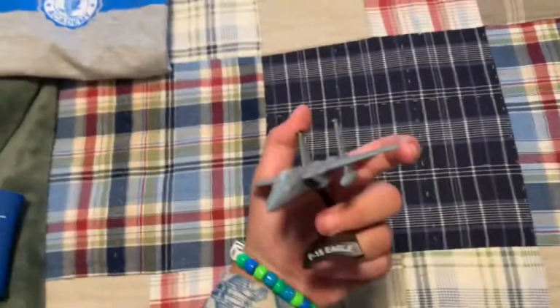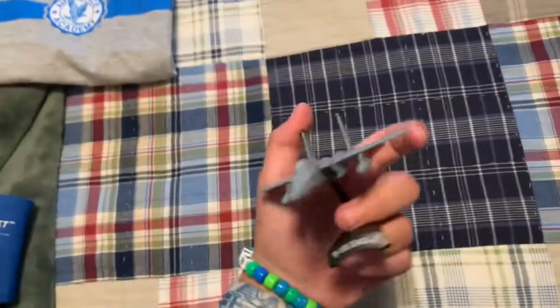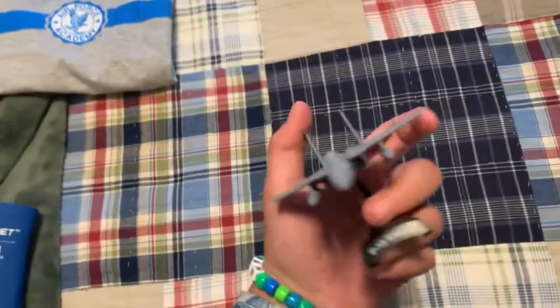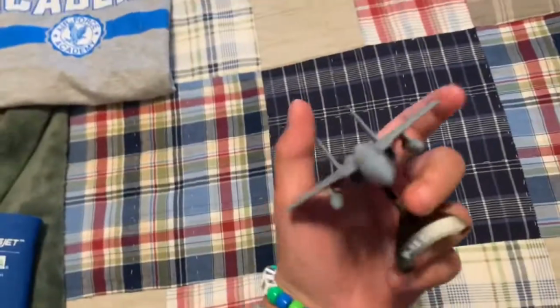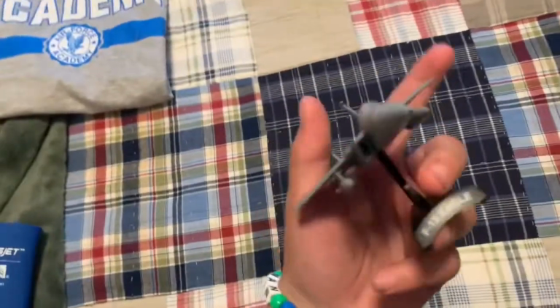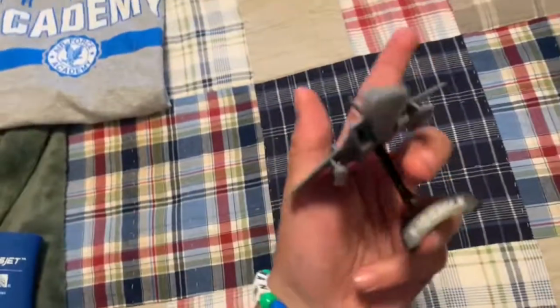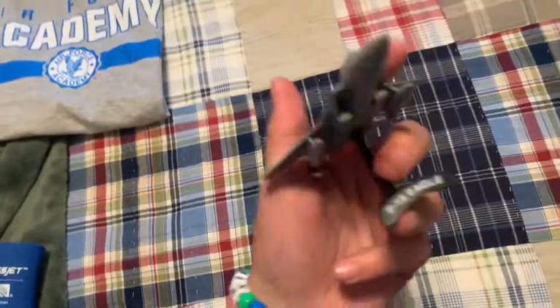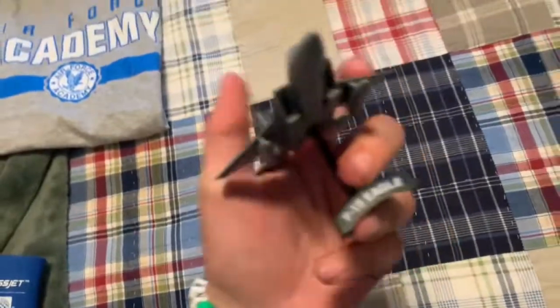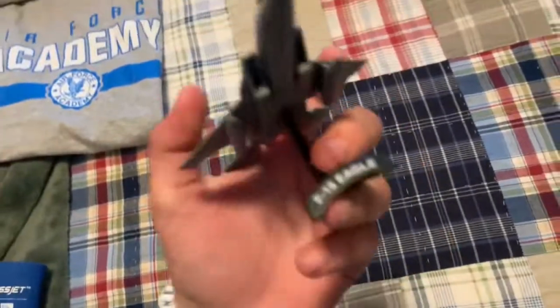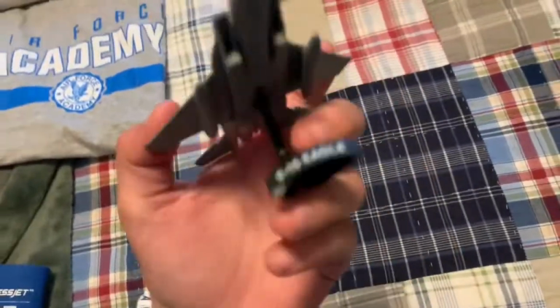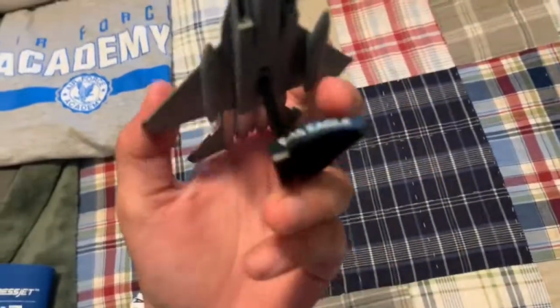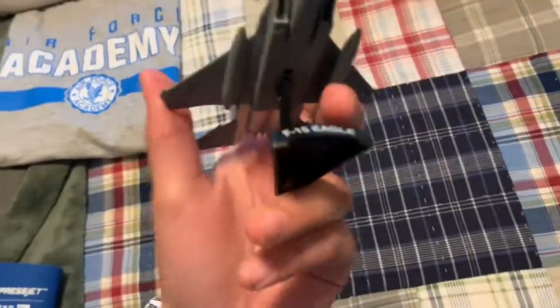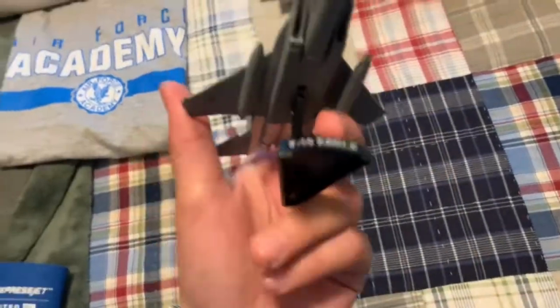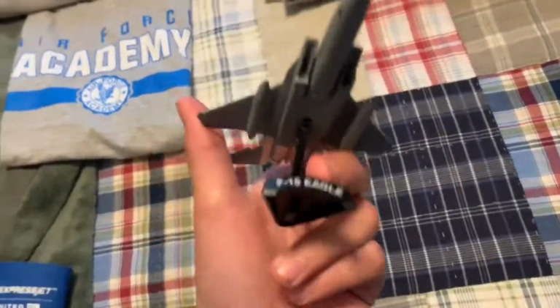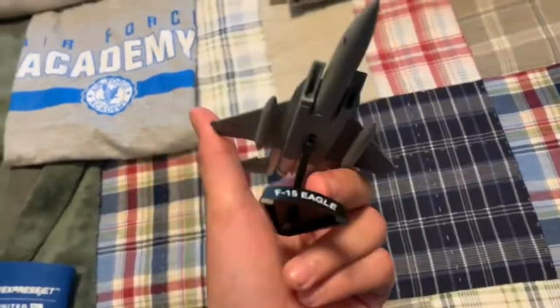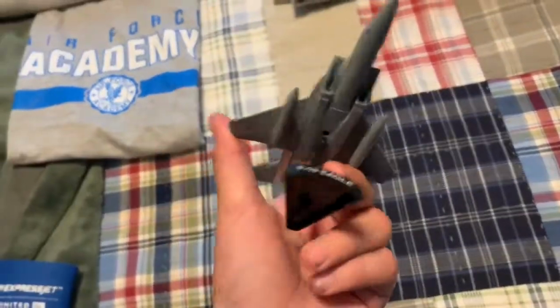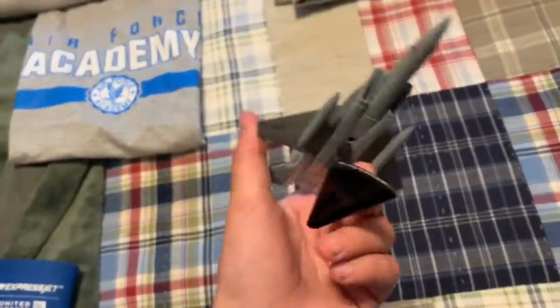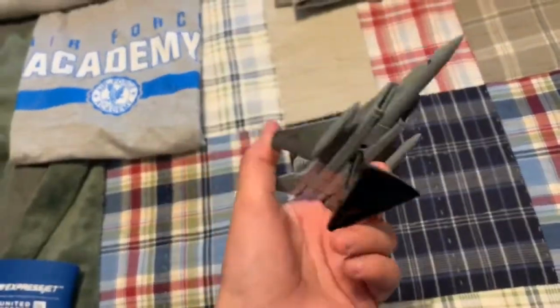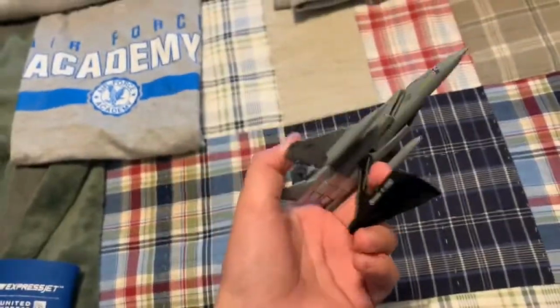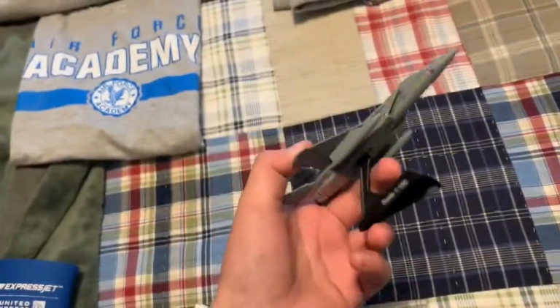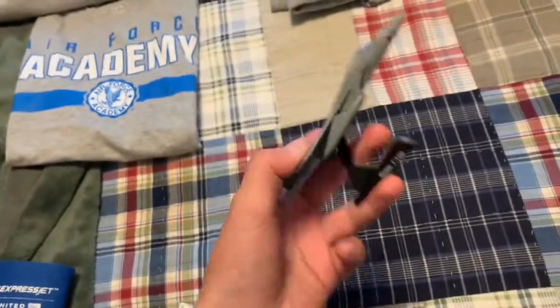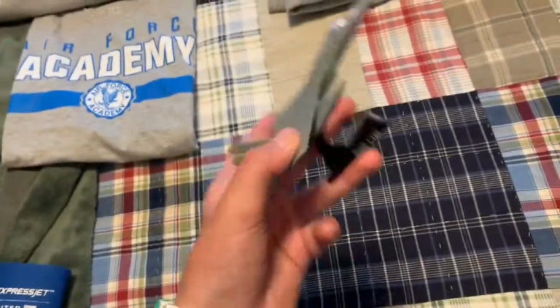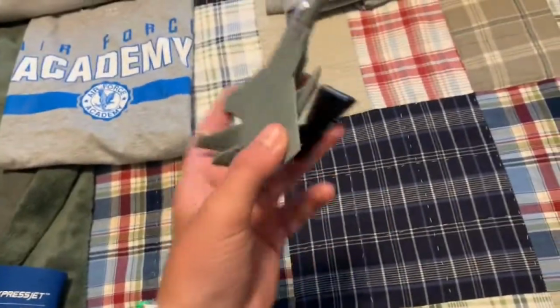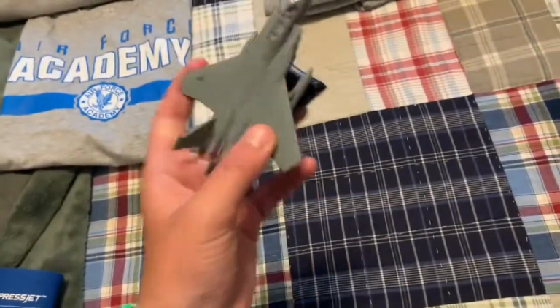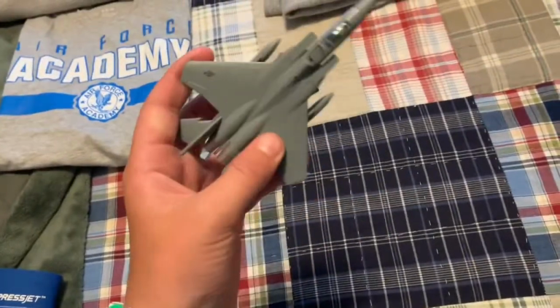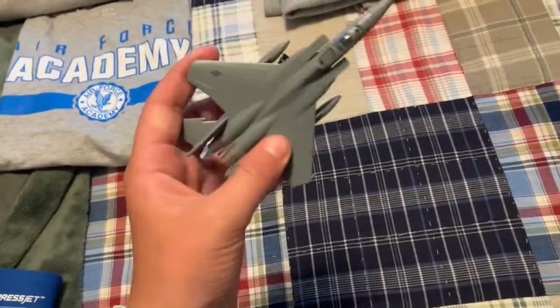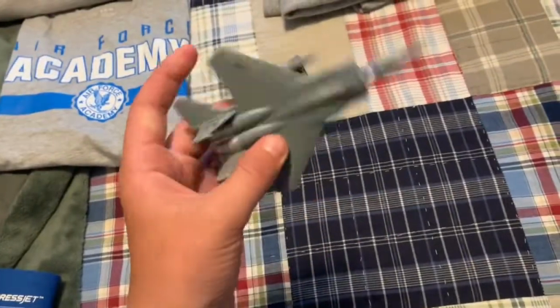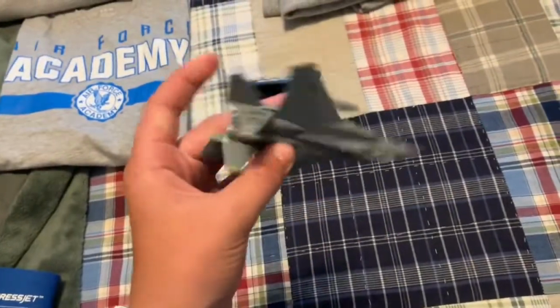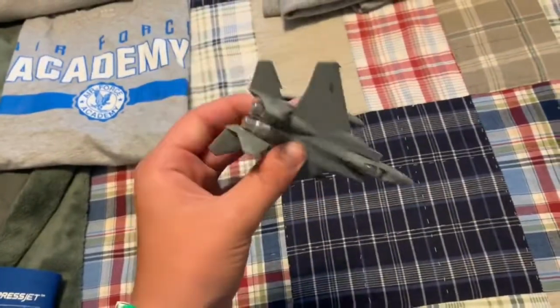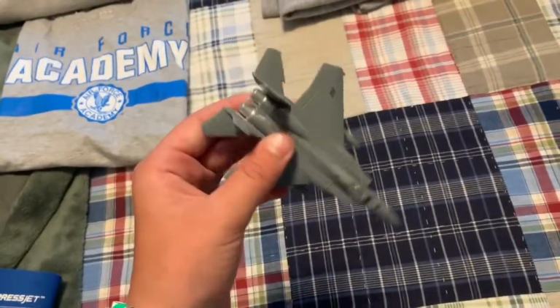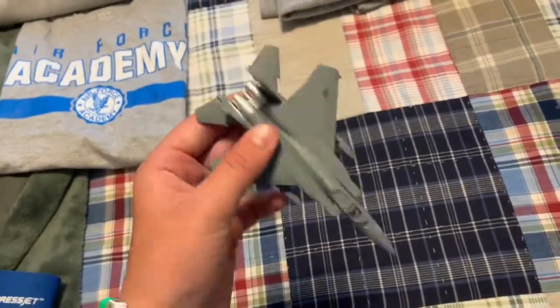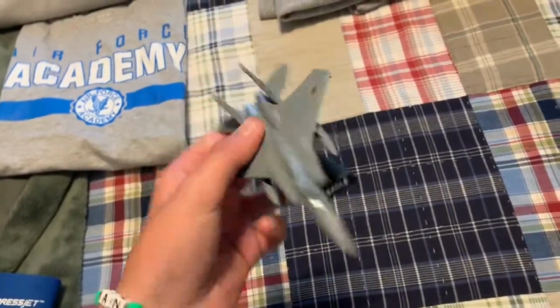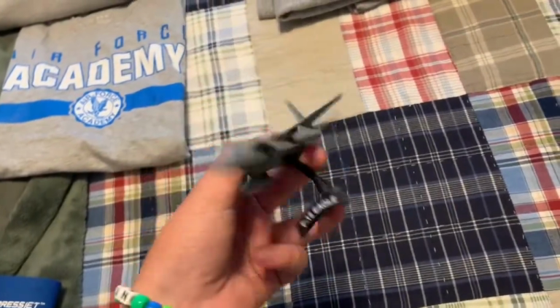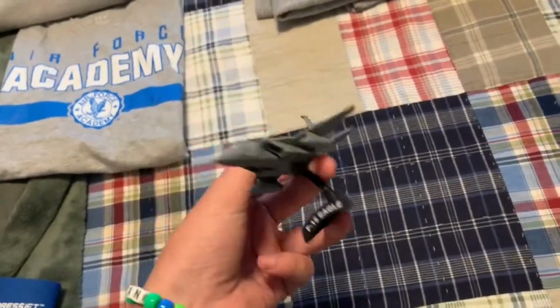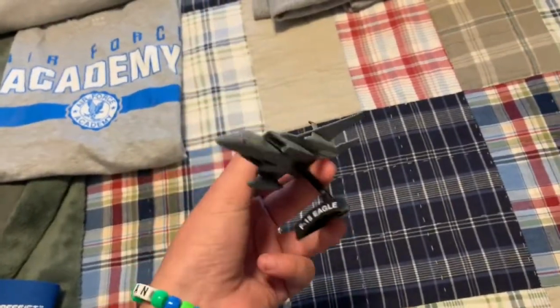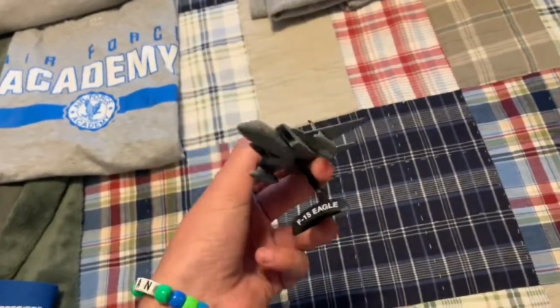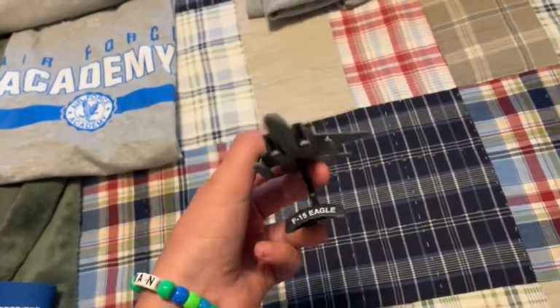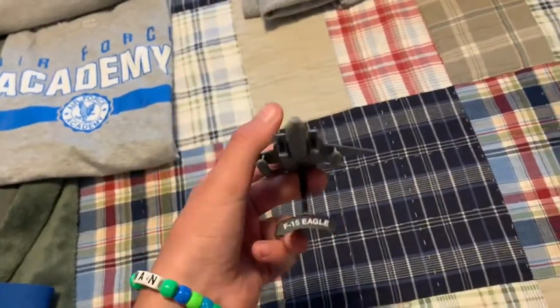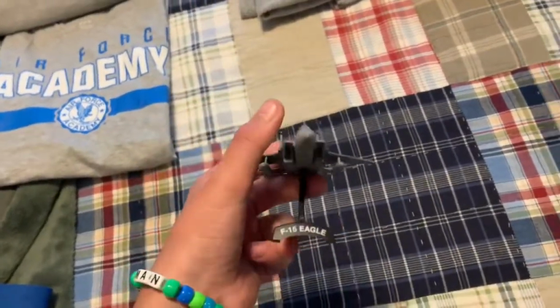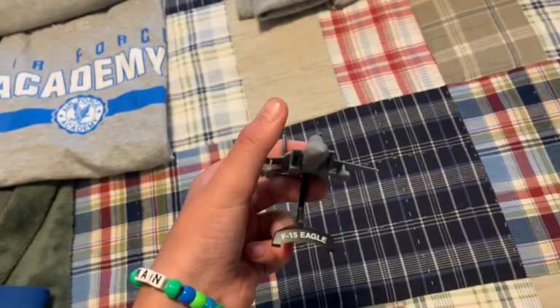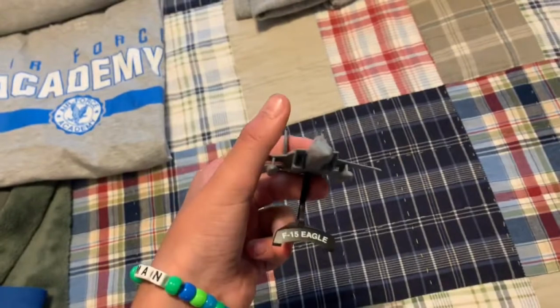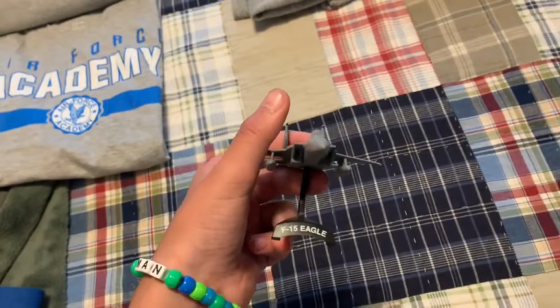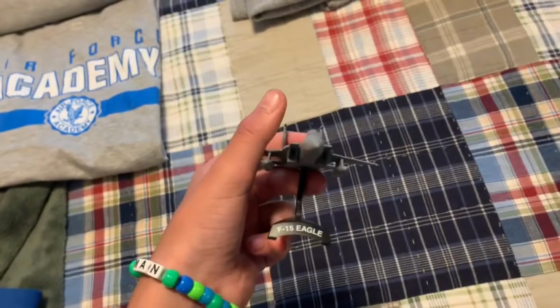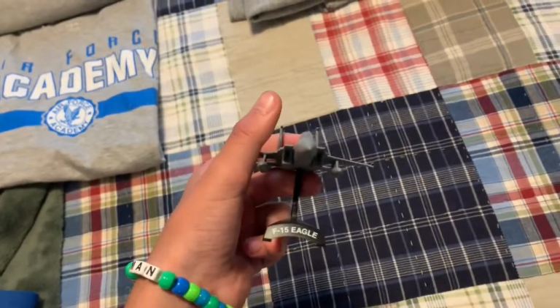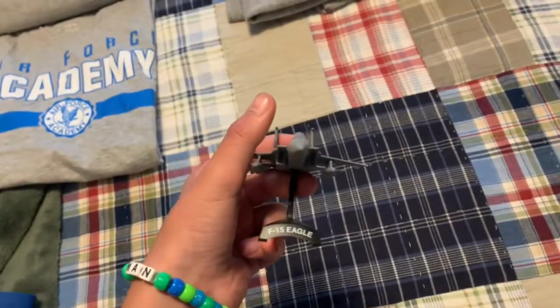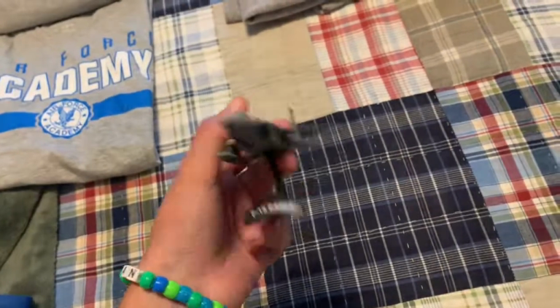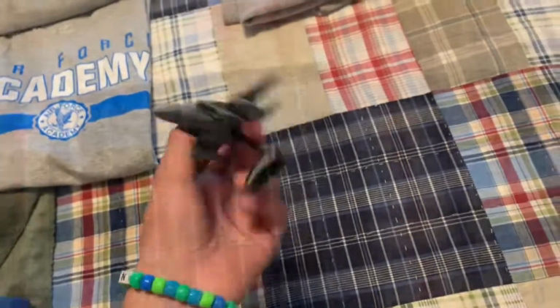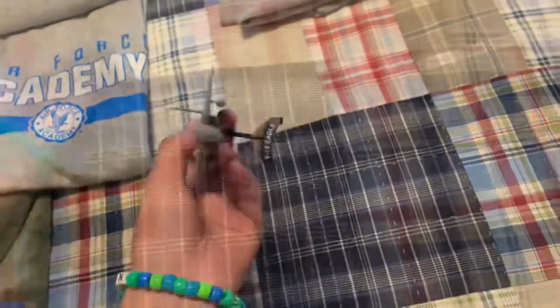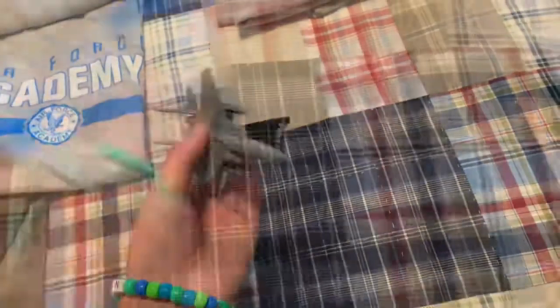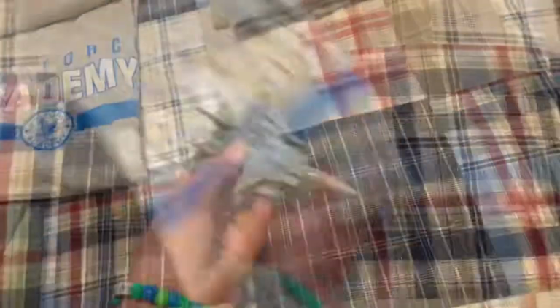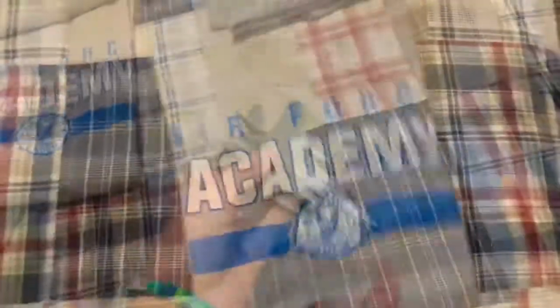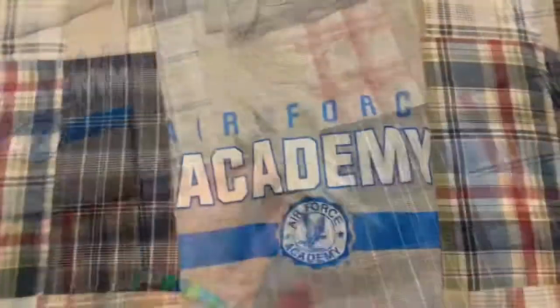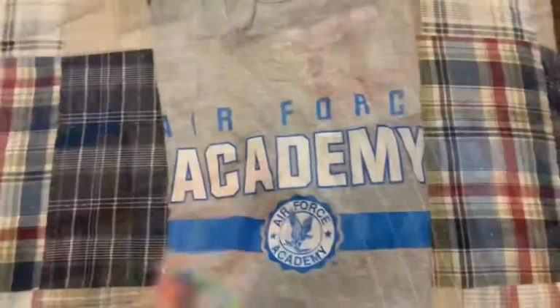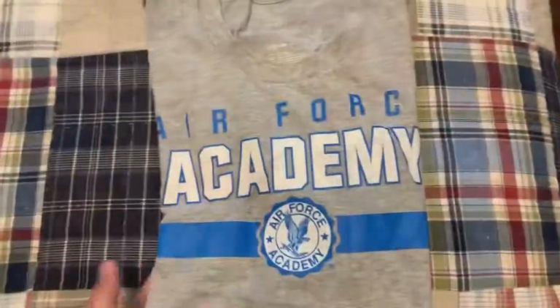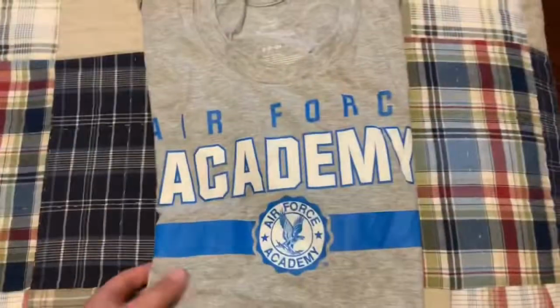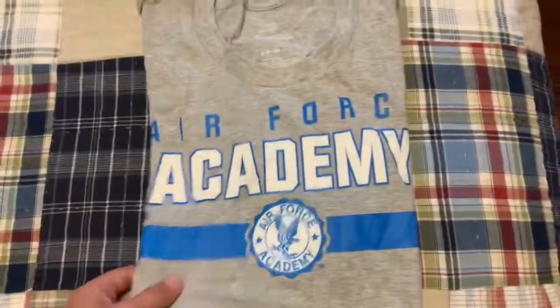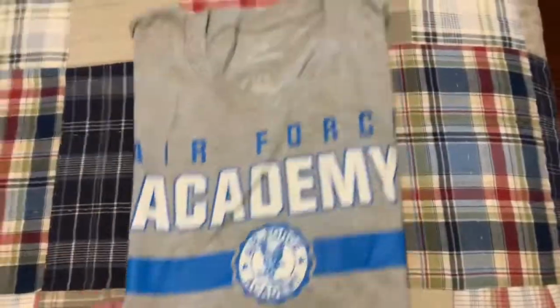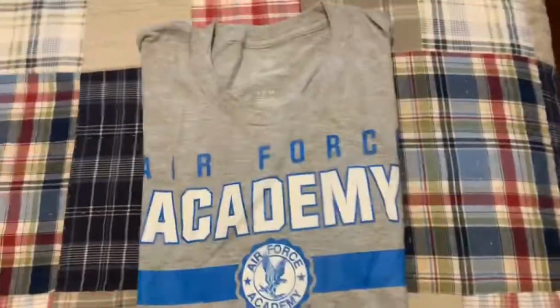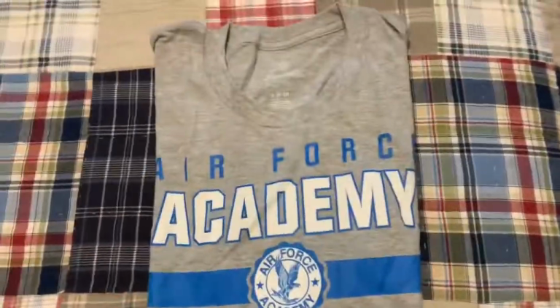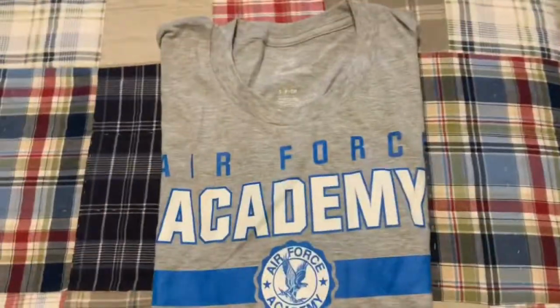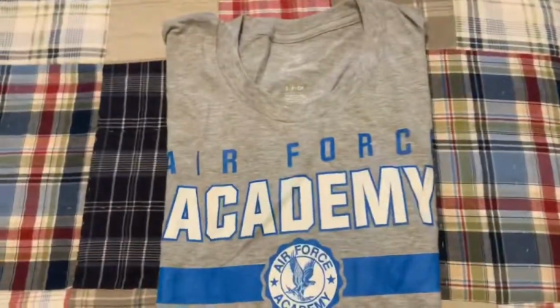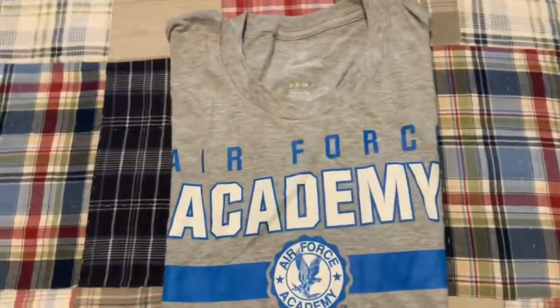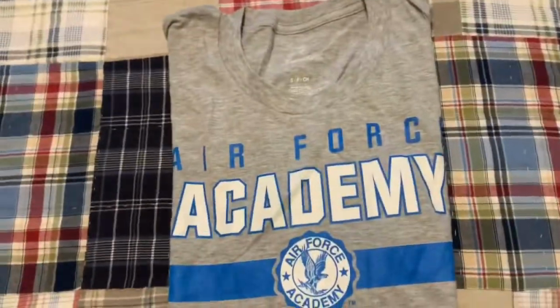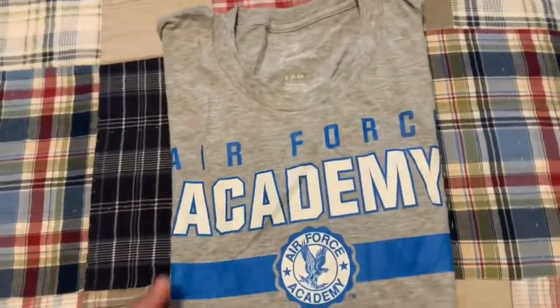I got a model of the F-15 Eagle, which is my favorite military fighter plane. I collect a lot of military models, and I didn't have an F-15, so I thought it'd be great to add to my collection.